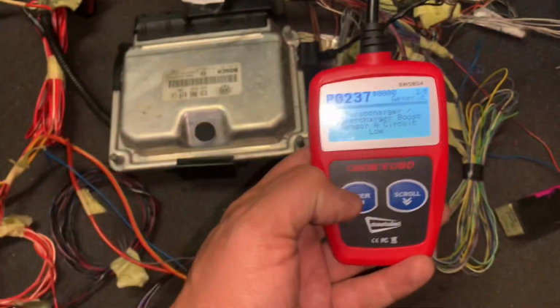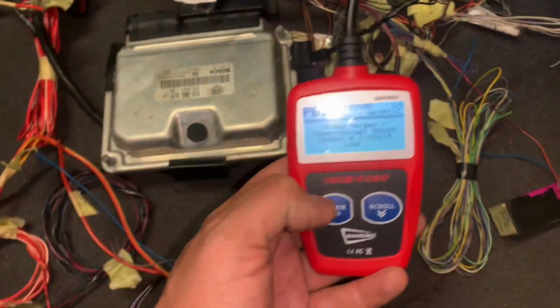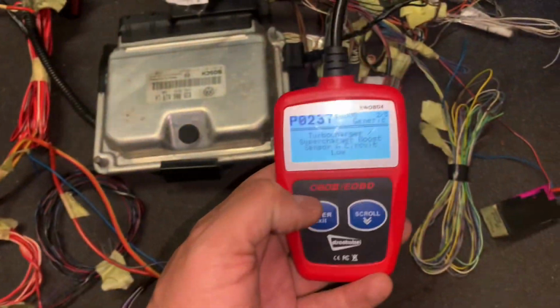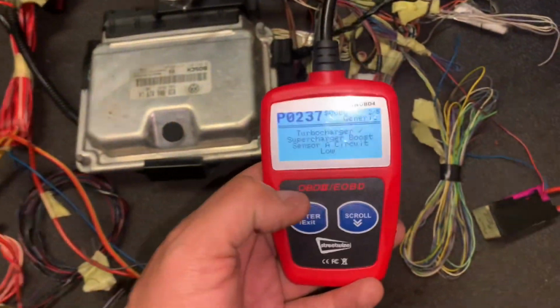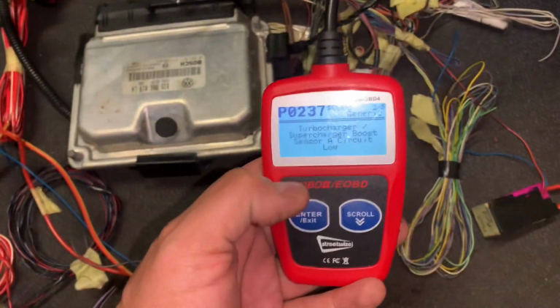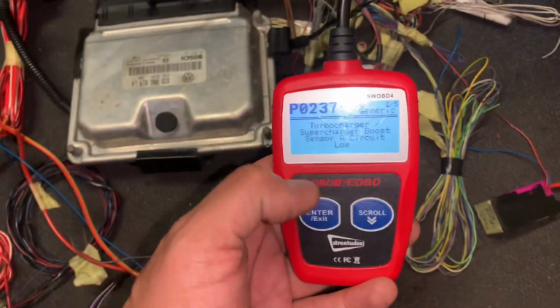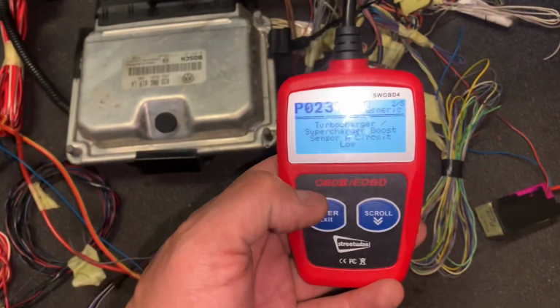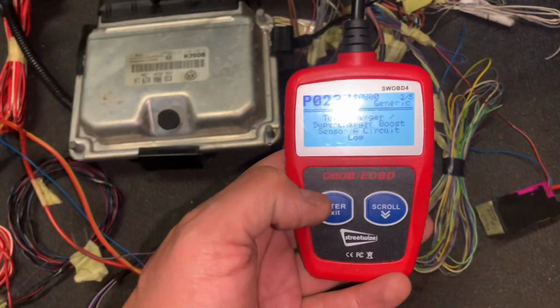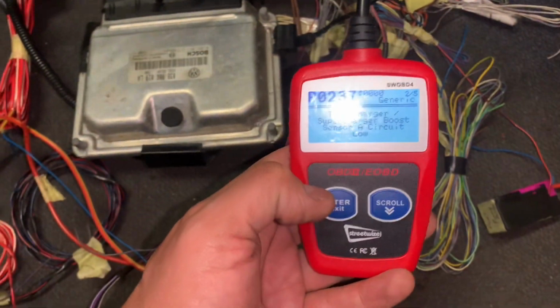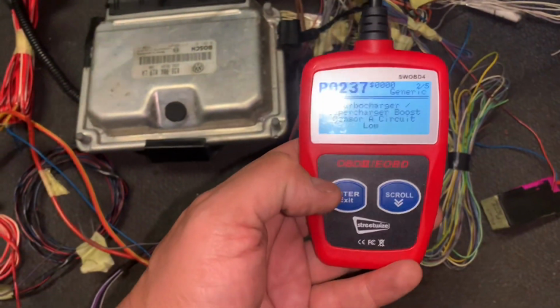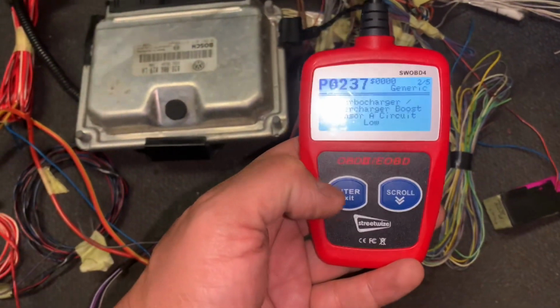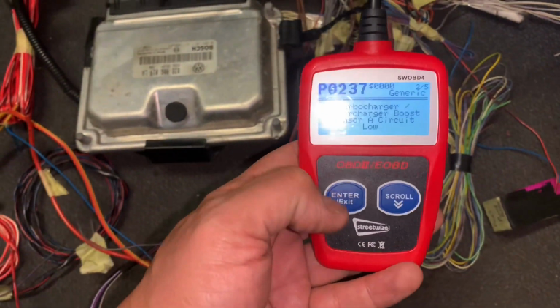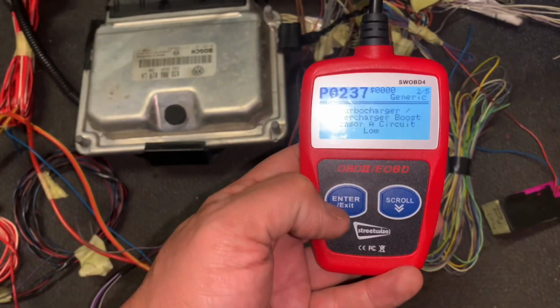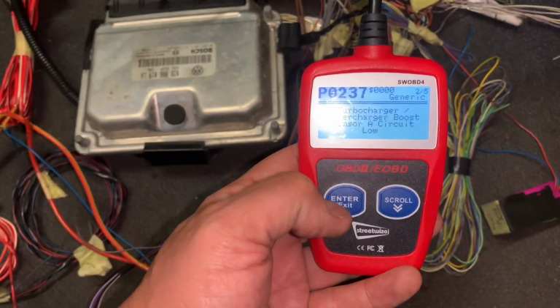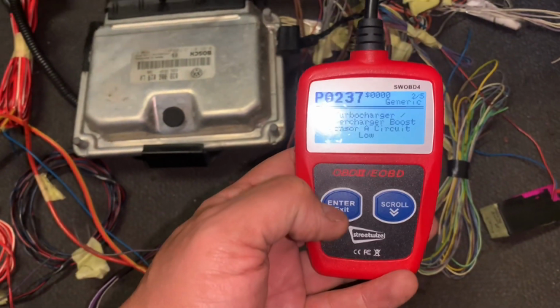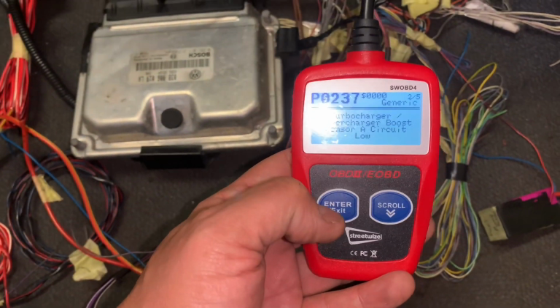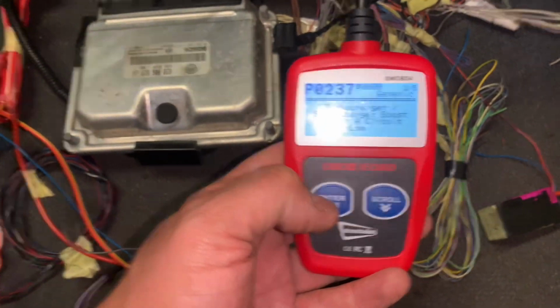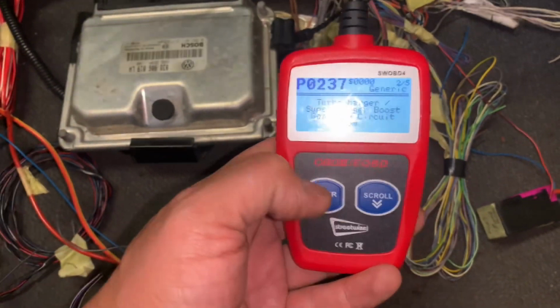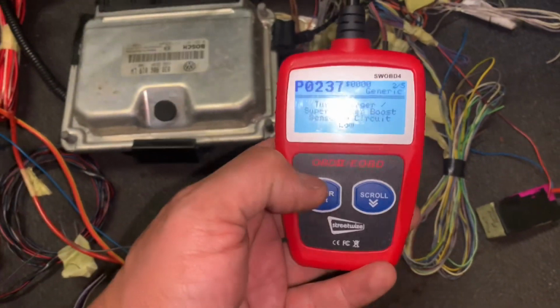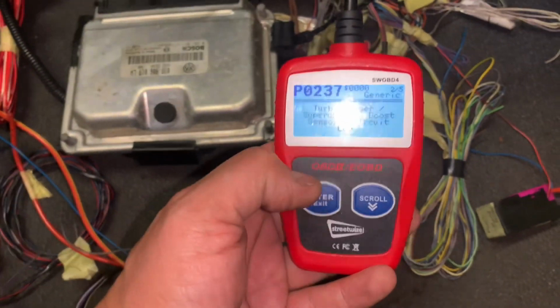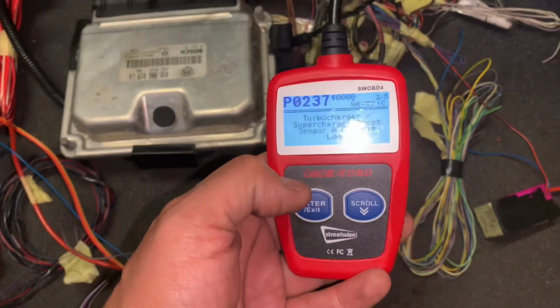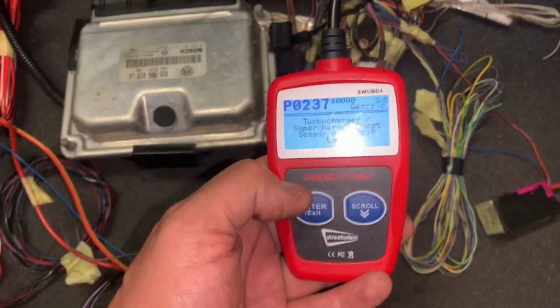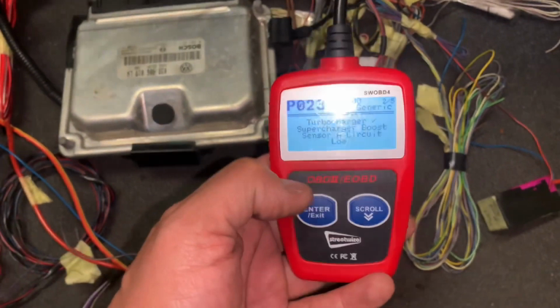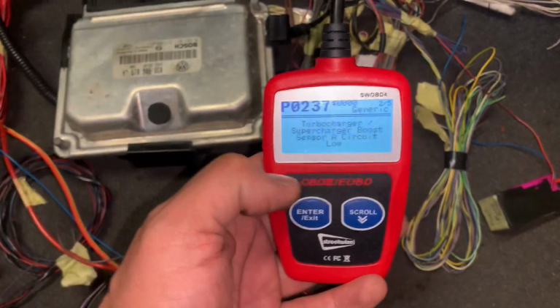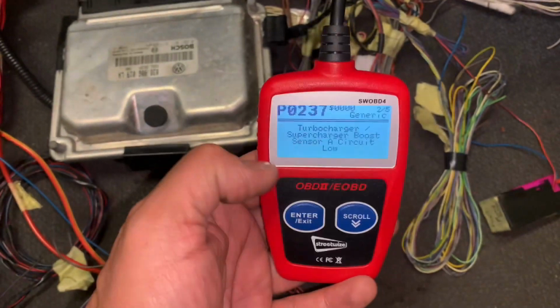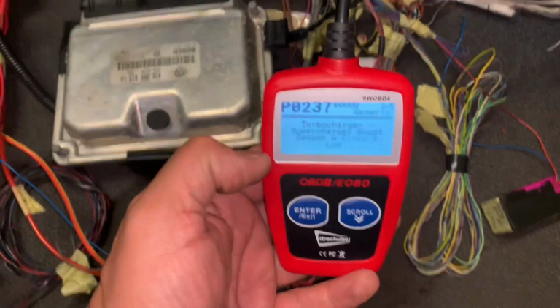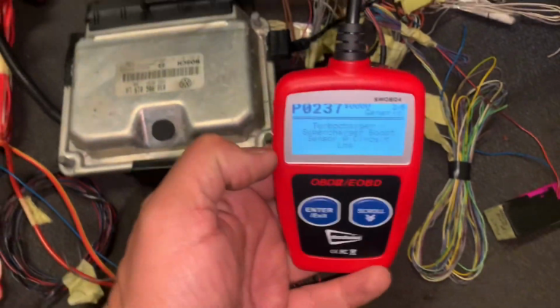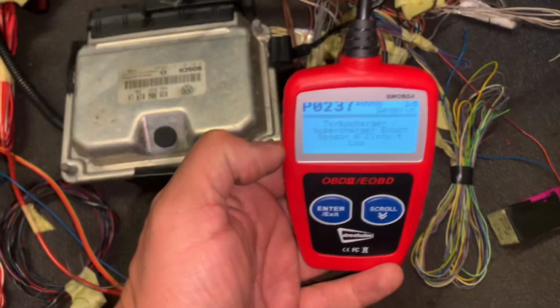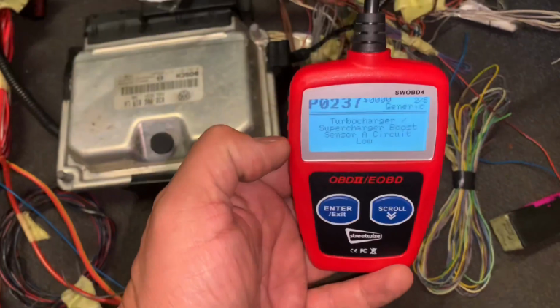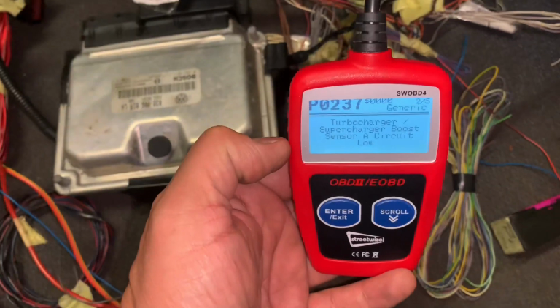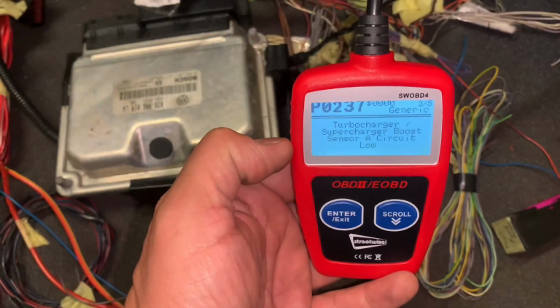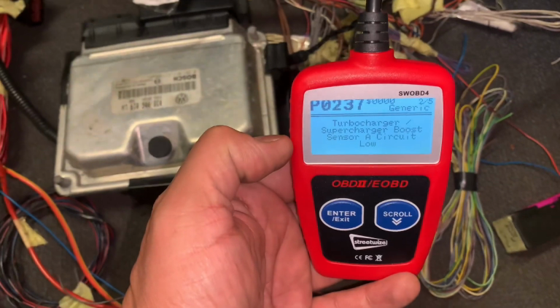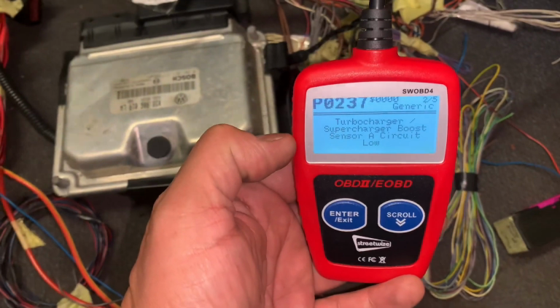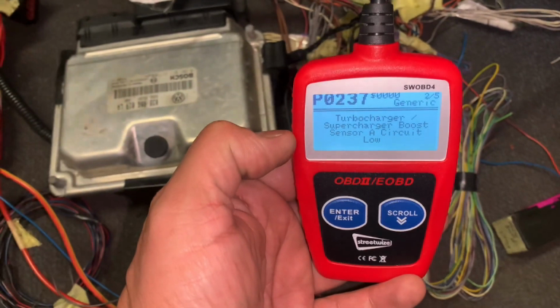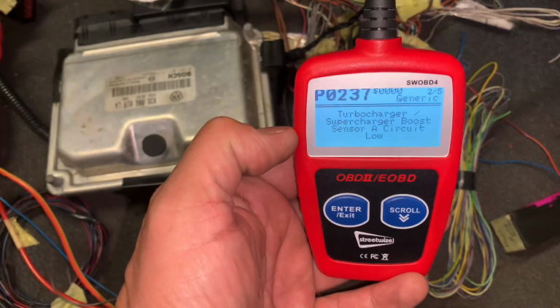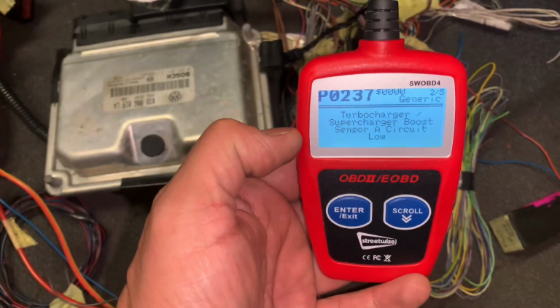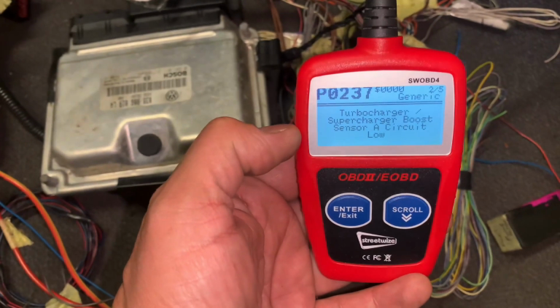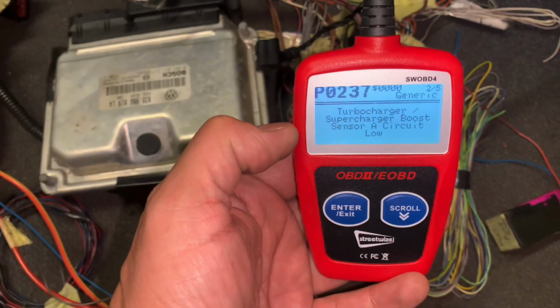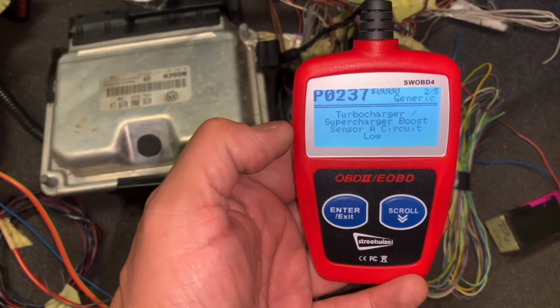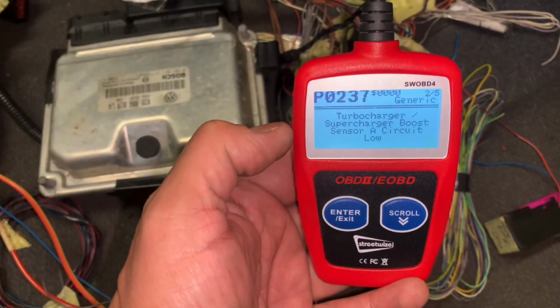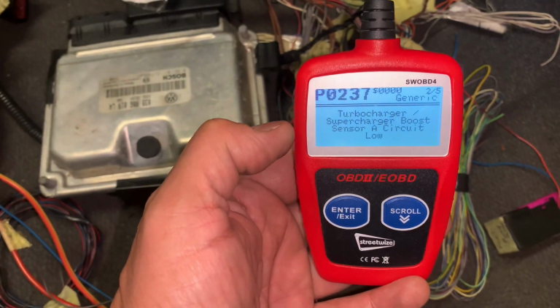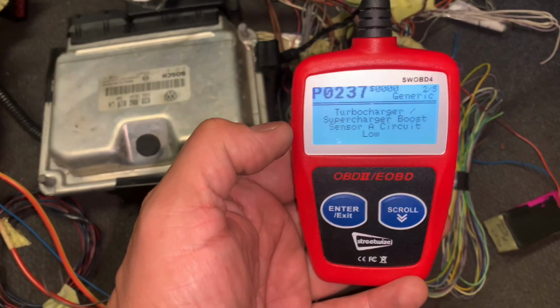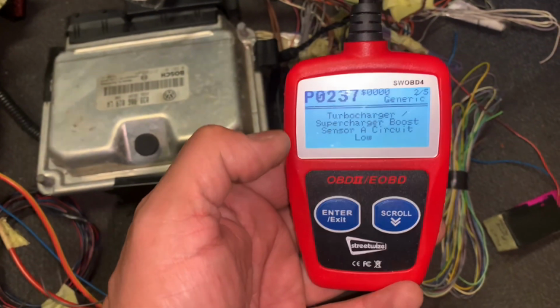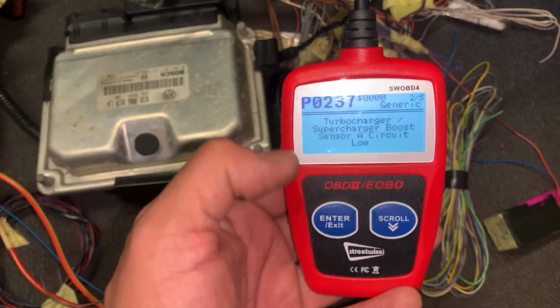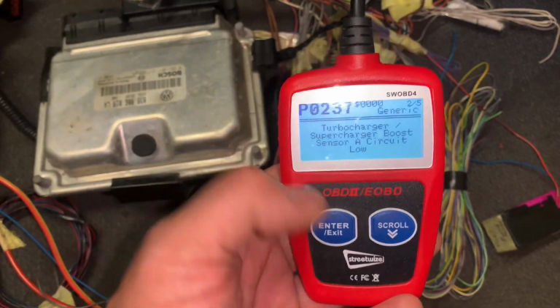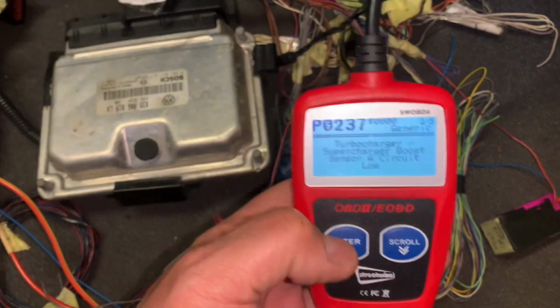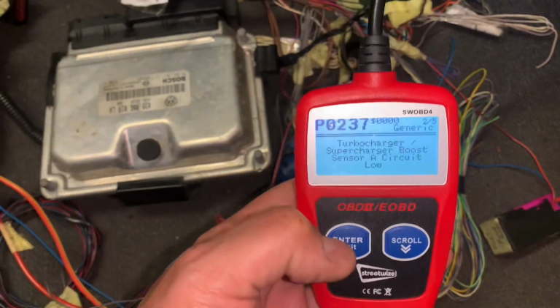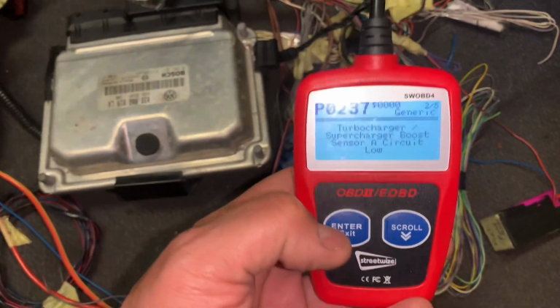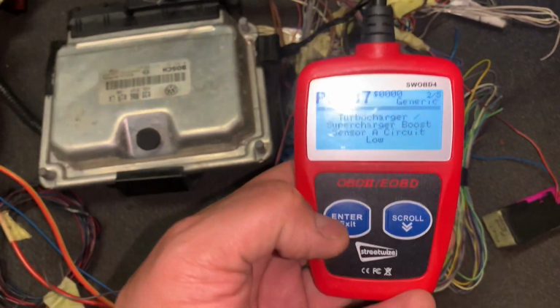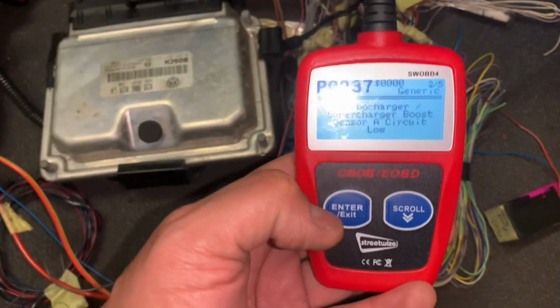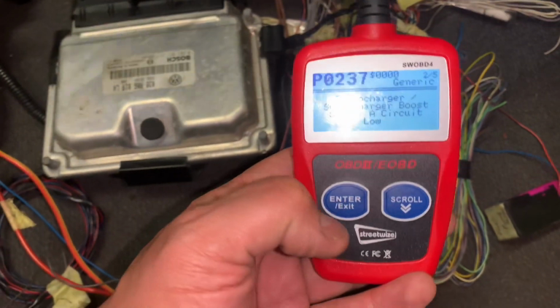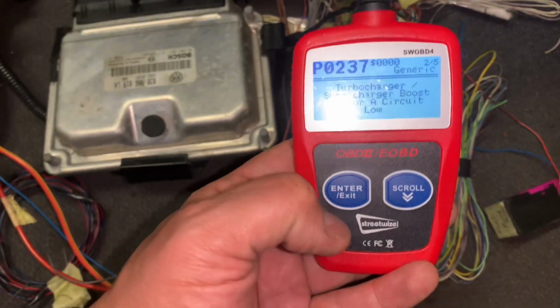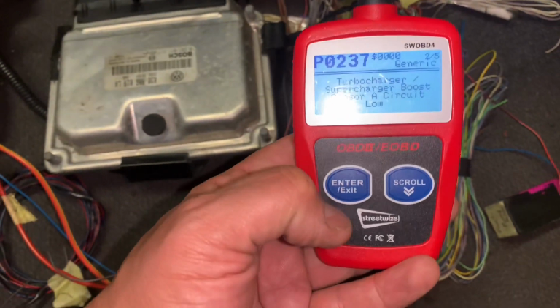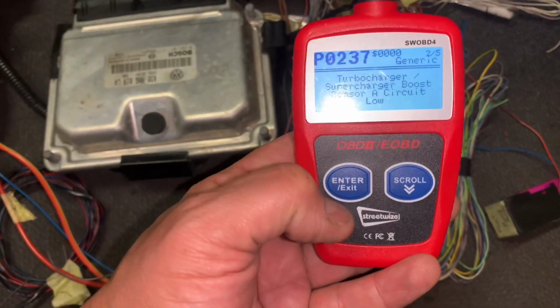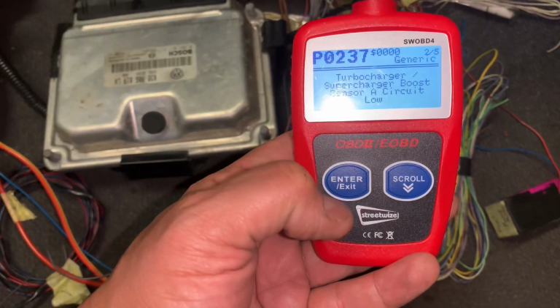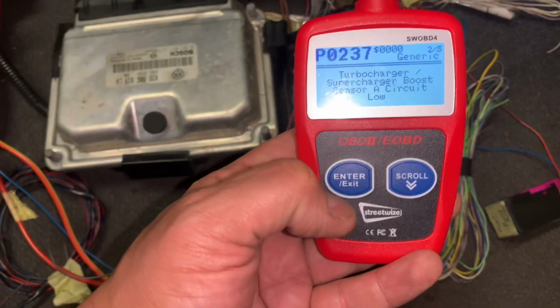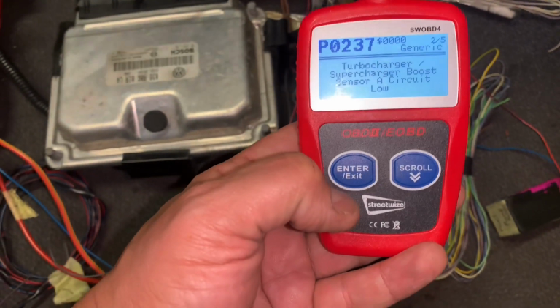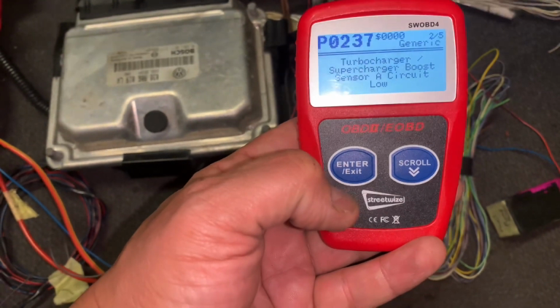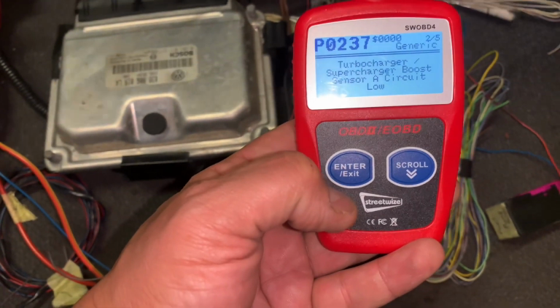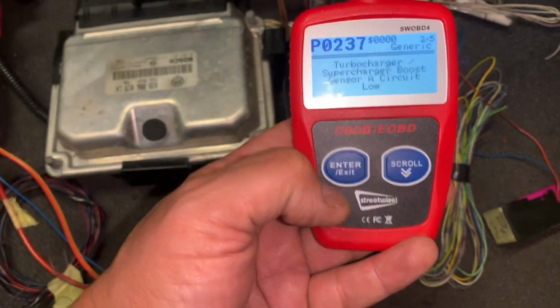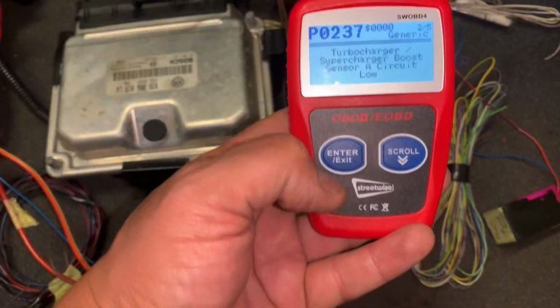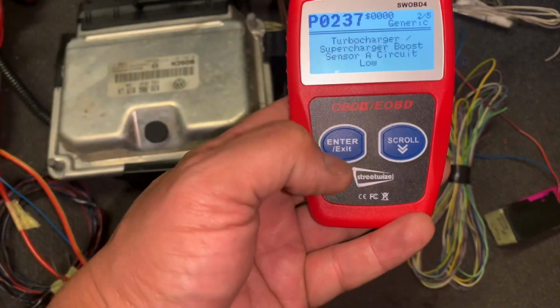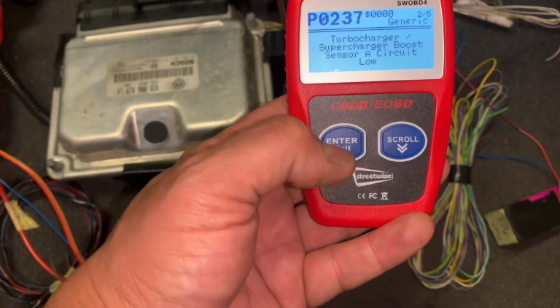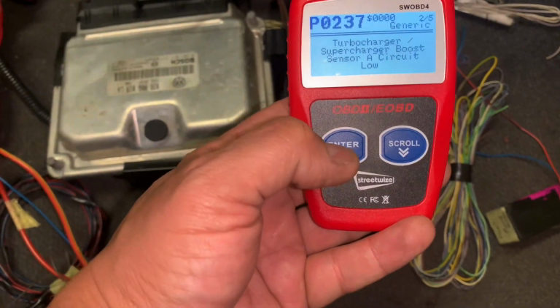So I'm going to send it off to my man Oakley, who's going to remap this for me. I'm really looking forward to getting it back — thank you very much mate.